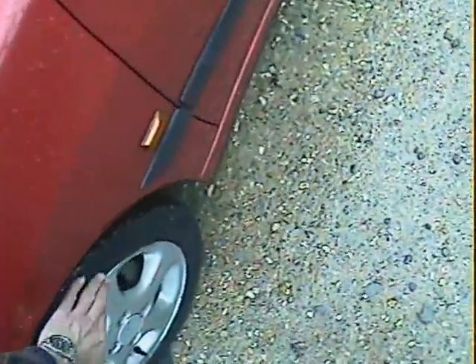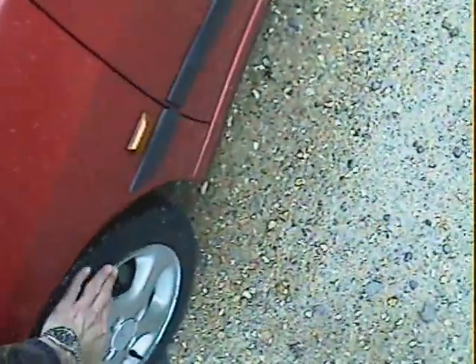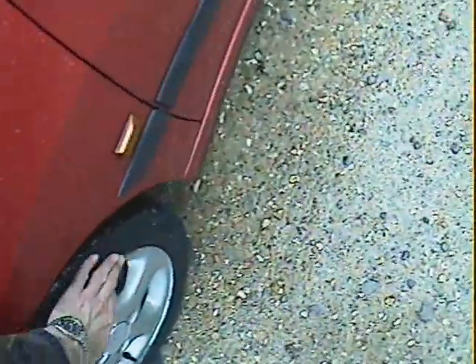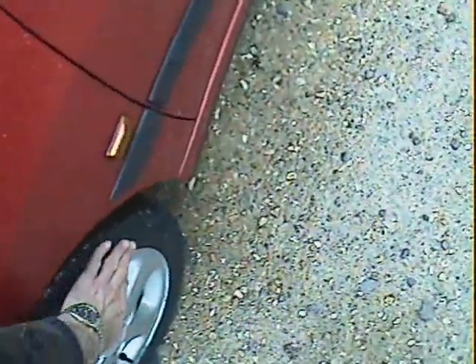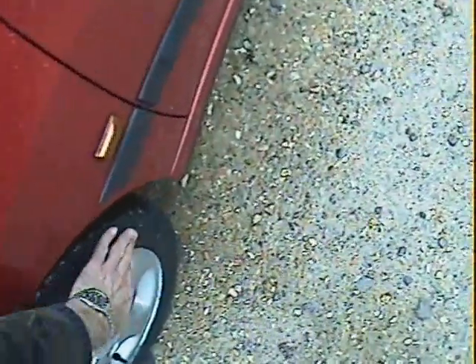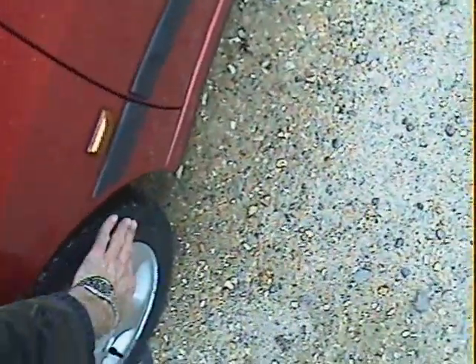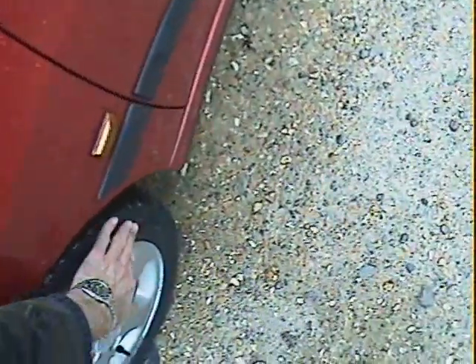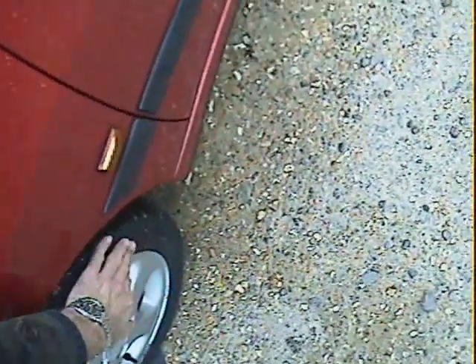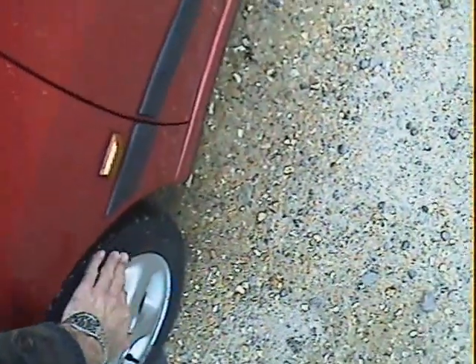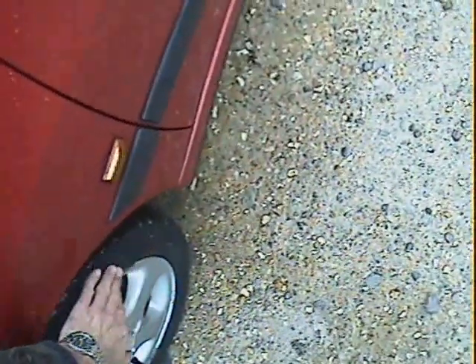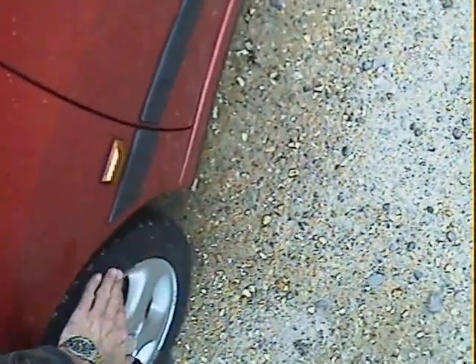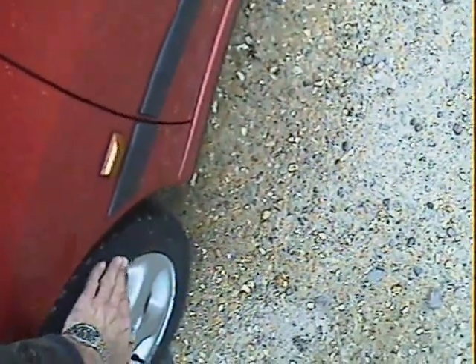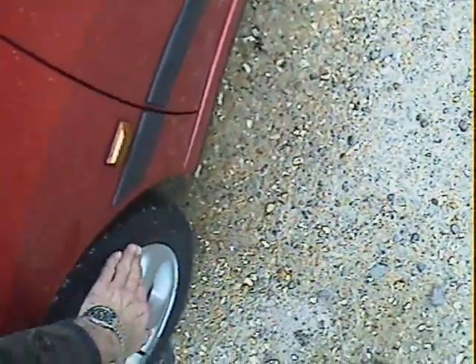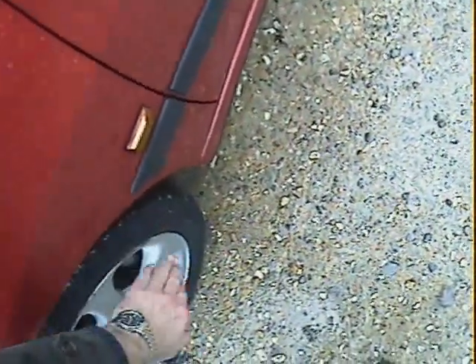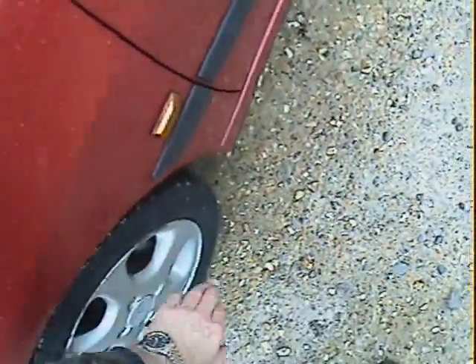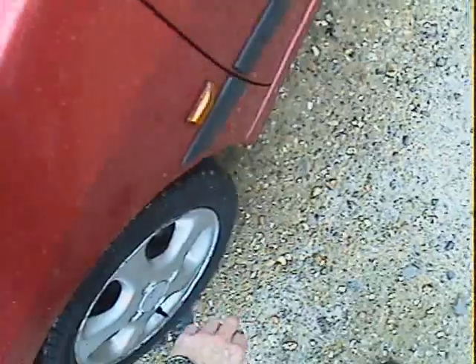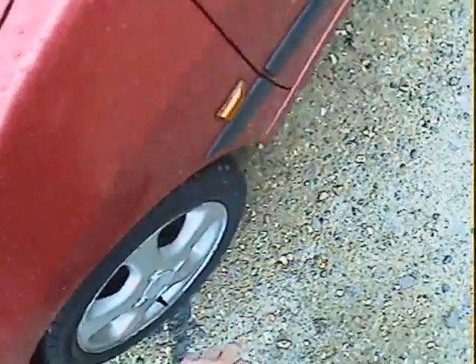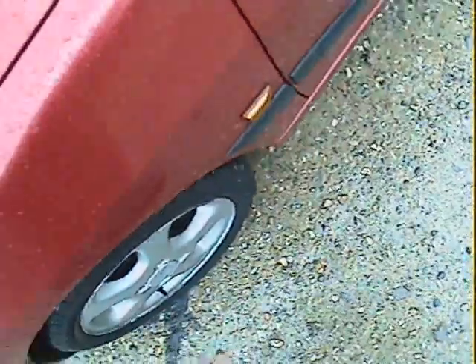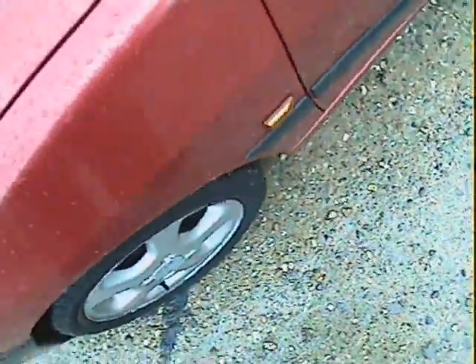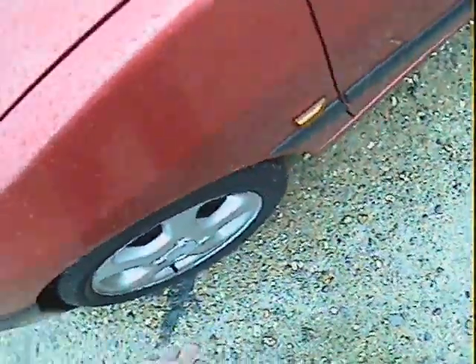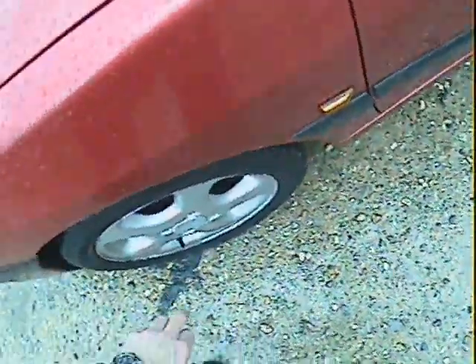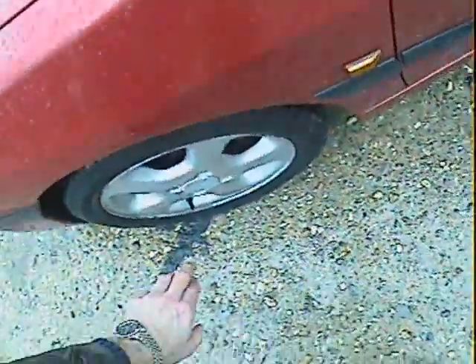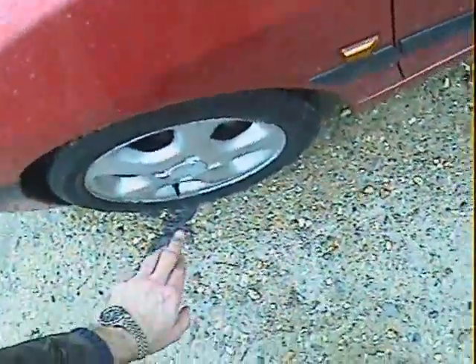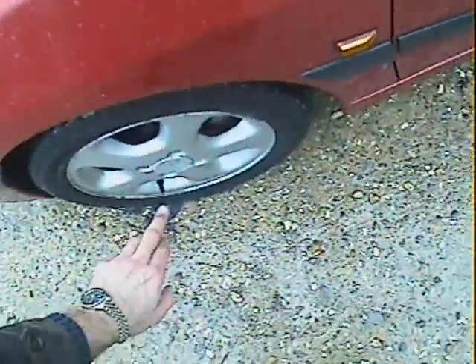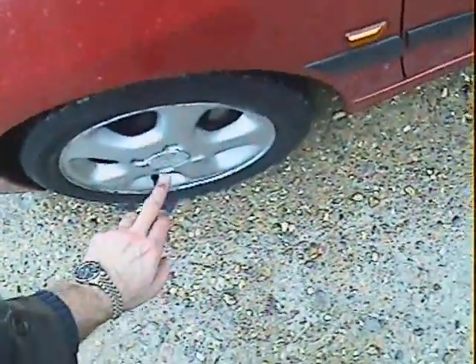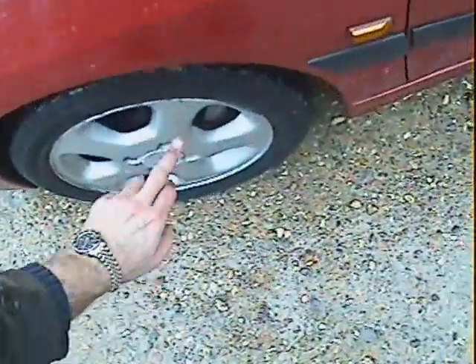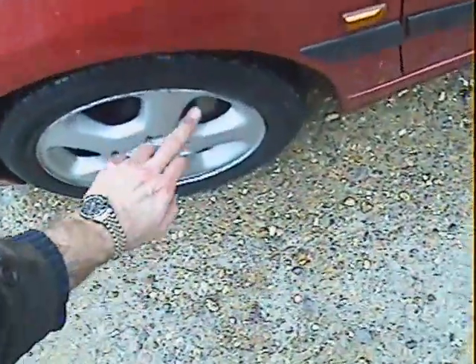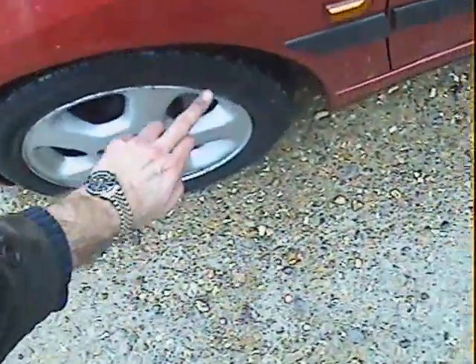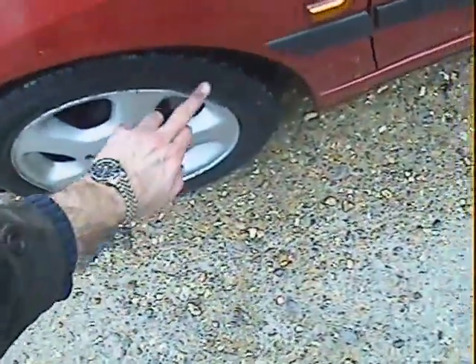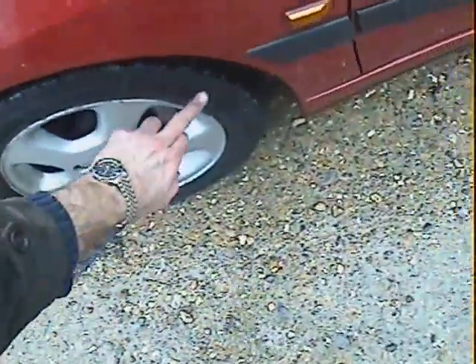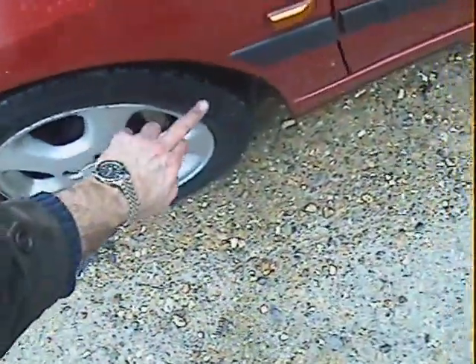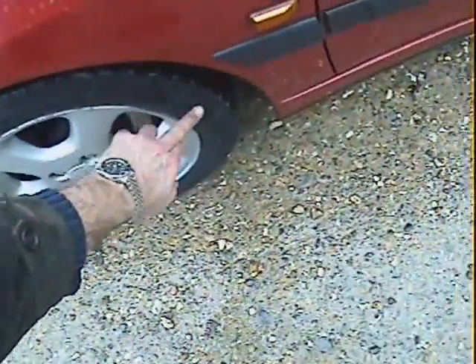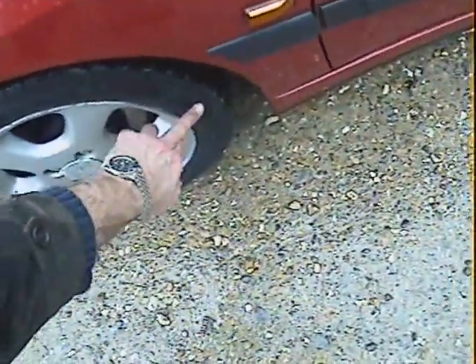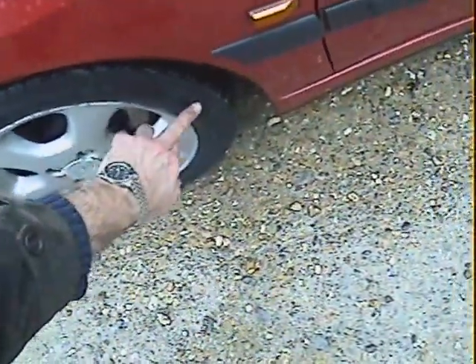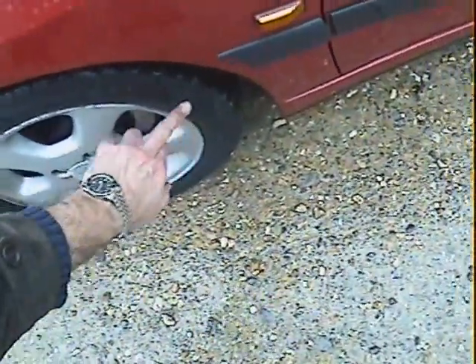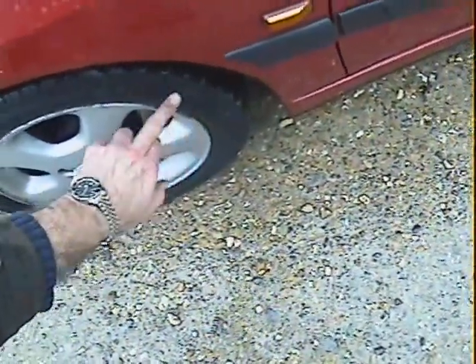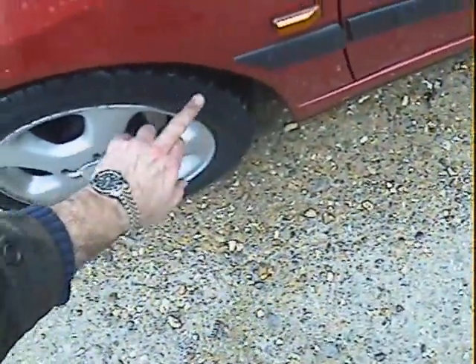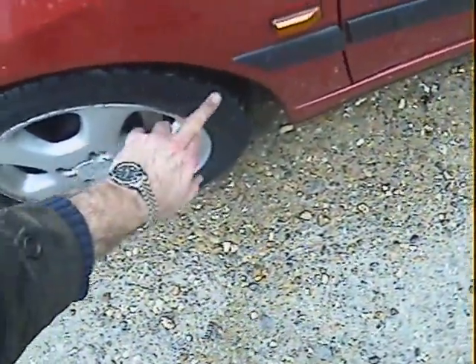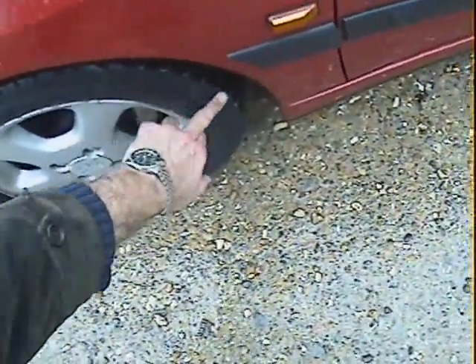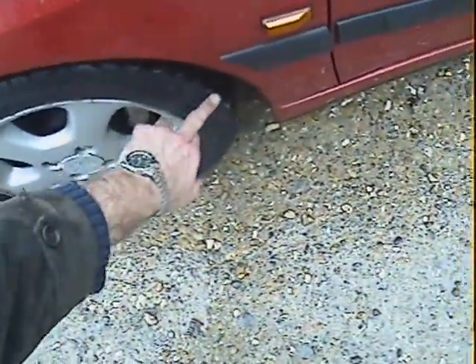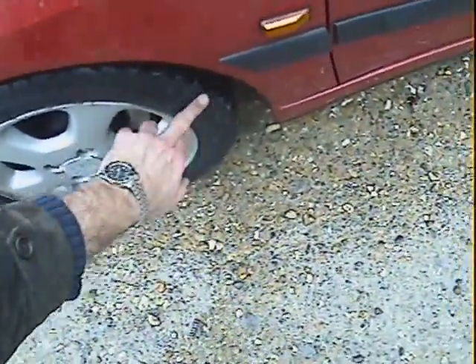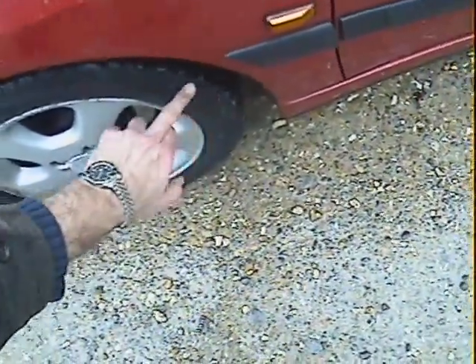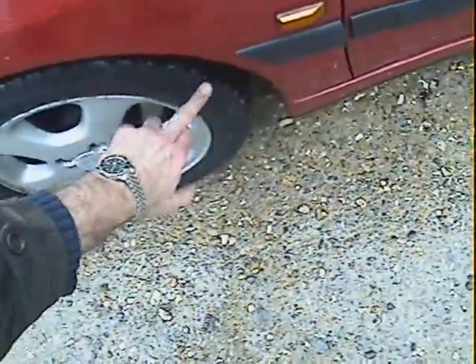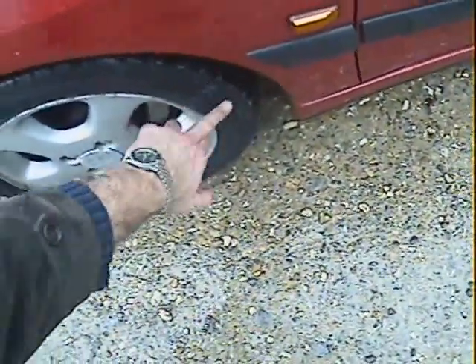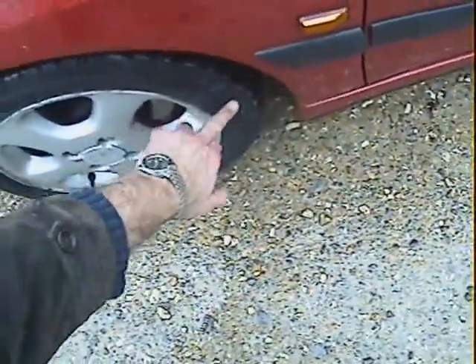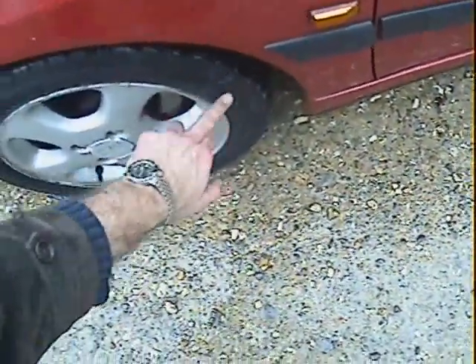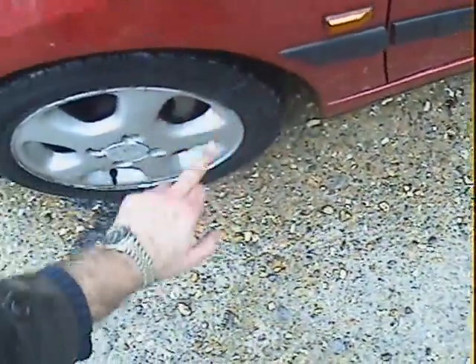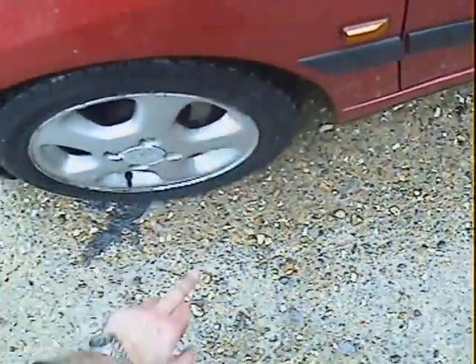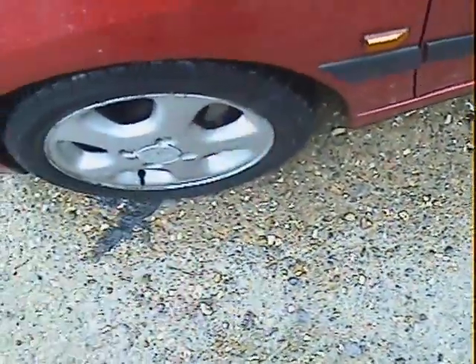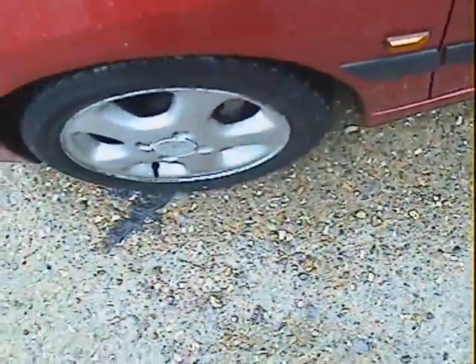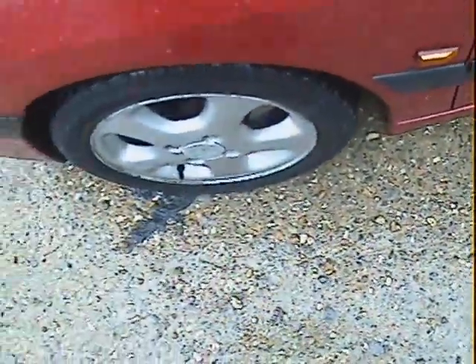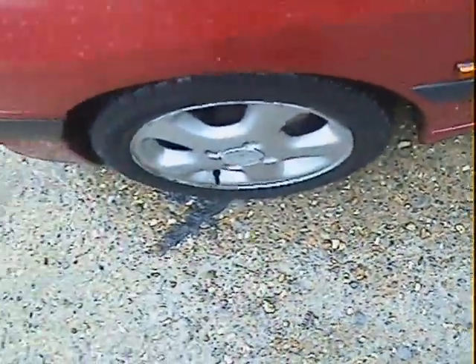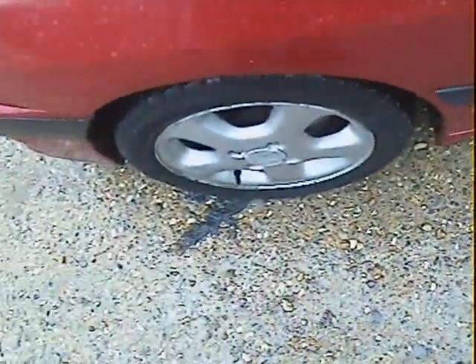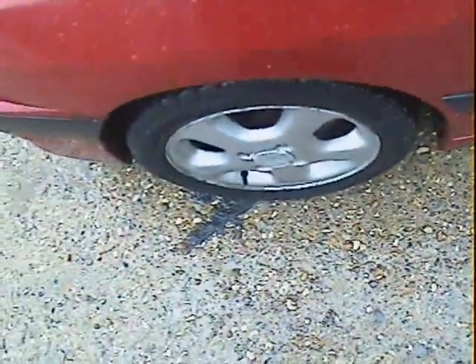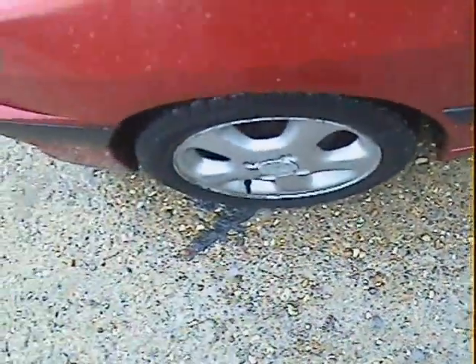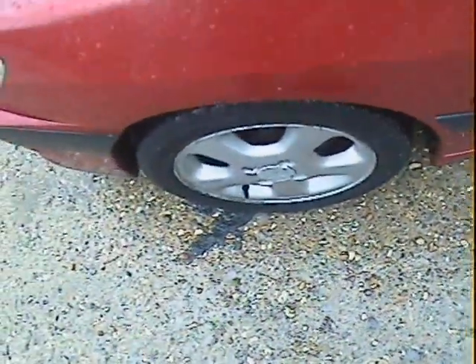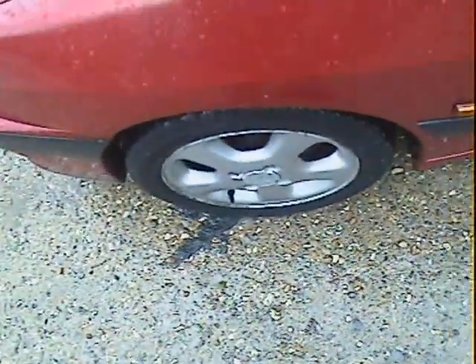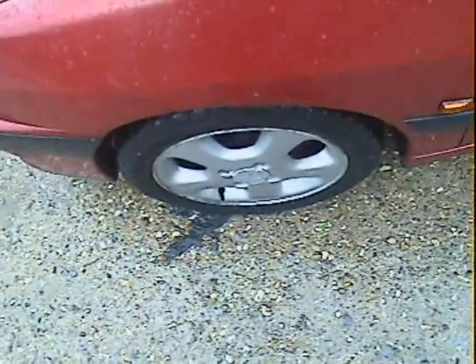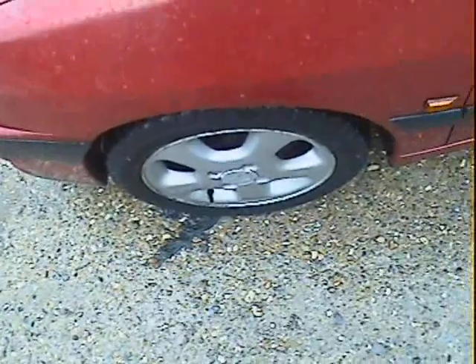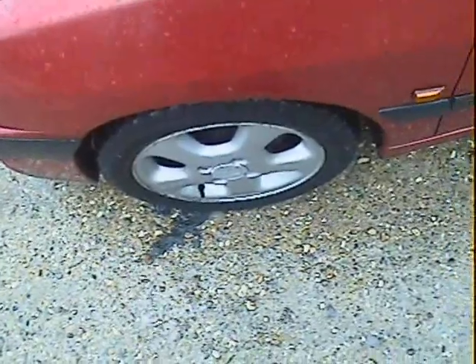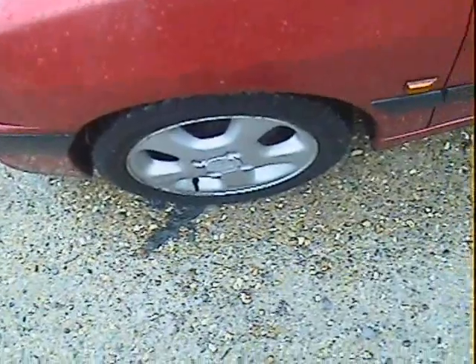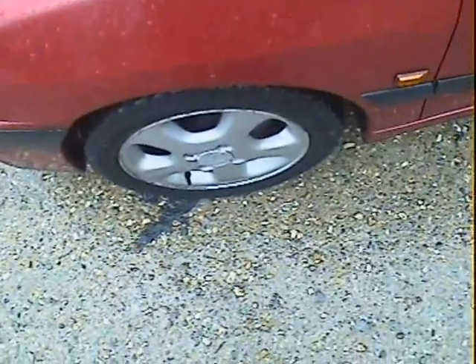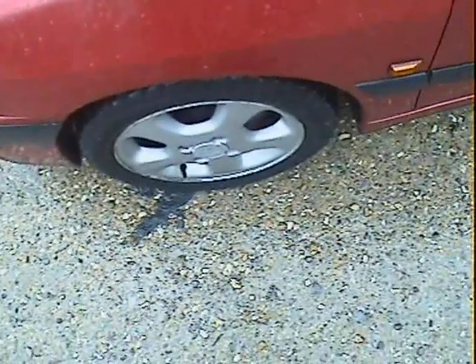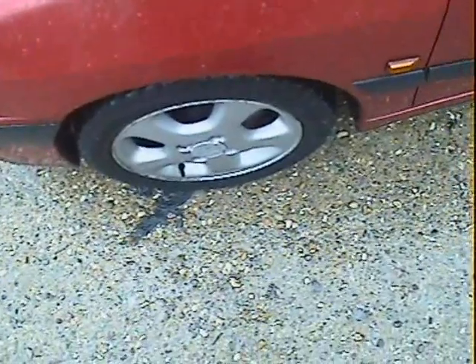There was a nasty bulge in the sidewall on this nearside front tyre, which is going to have to be replaced. You need to get that done.